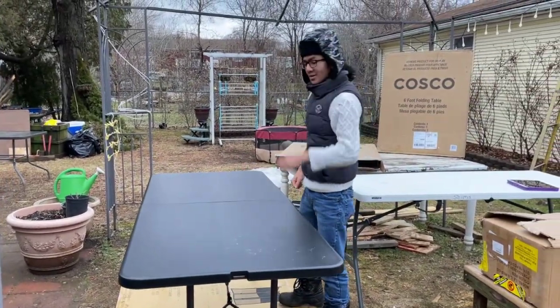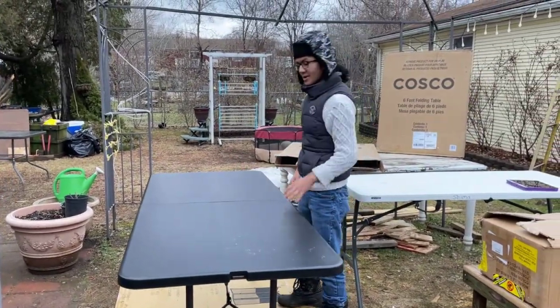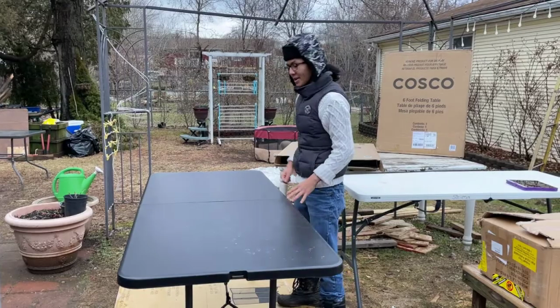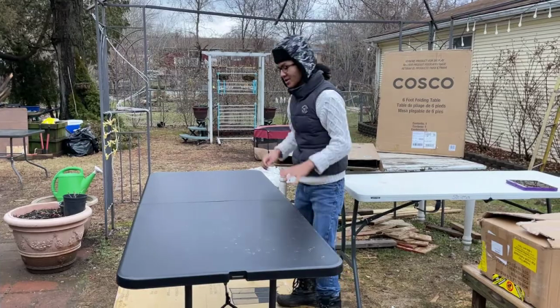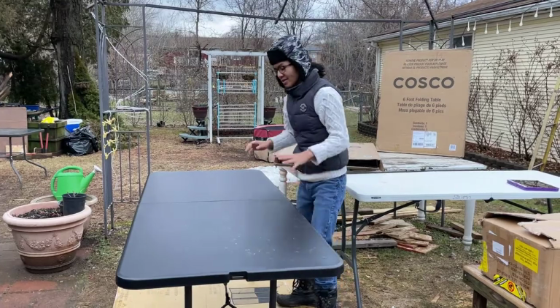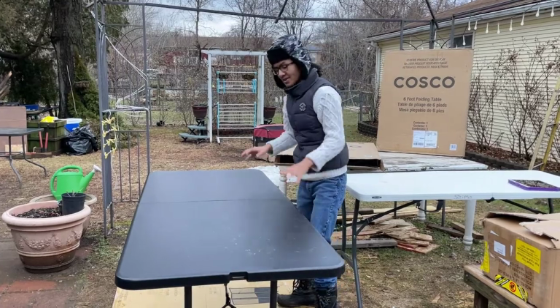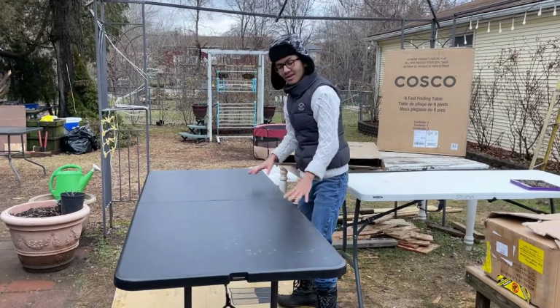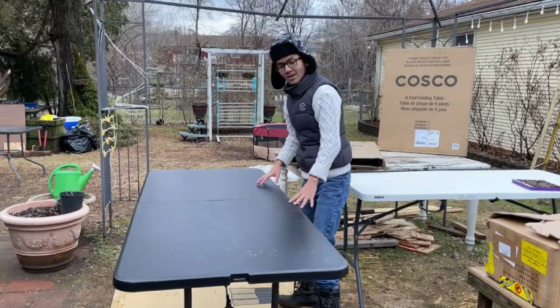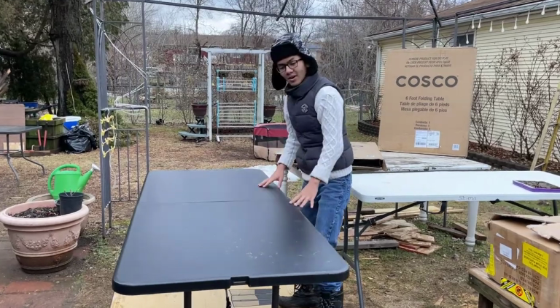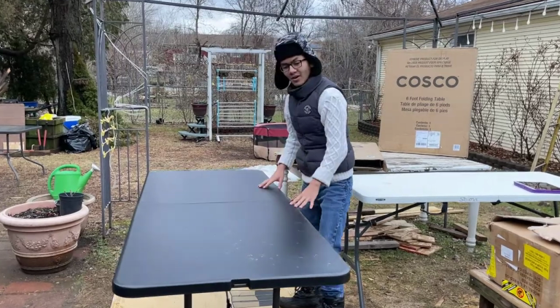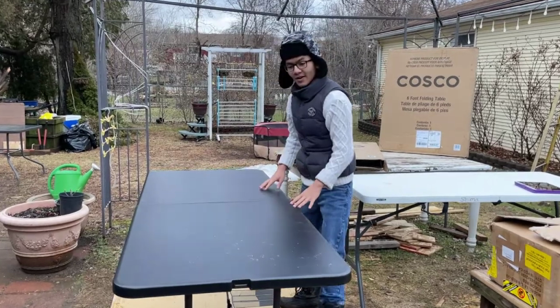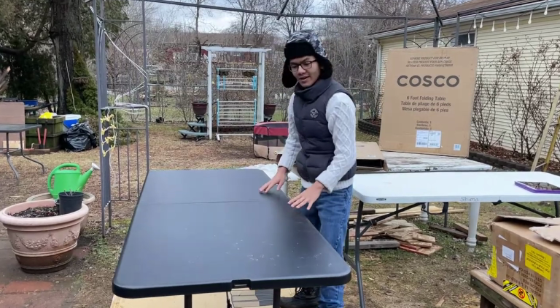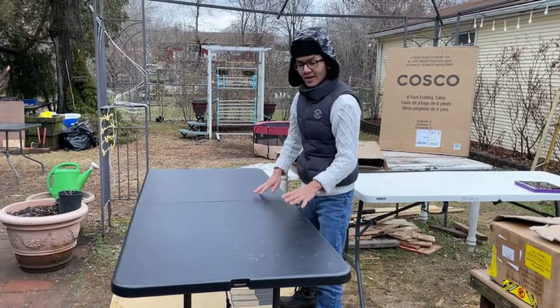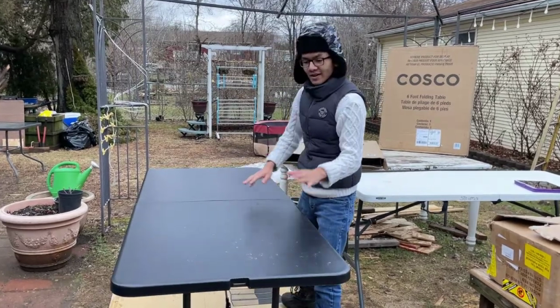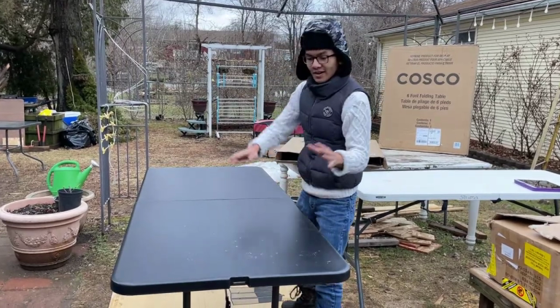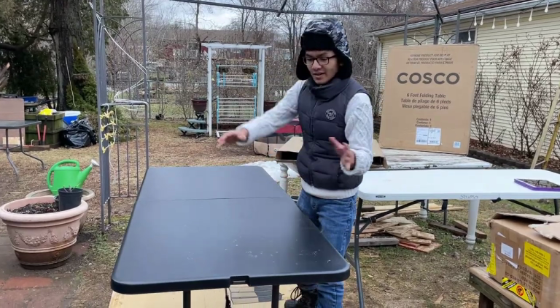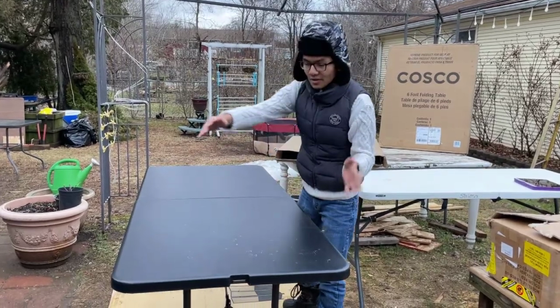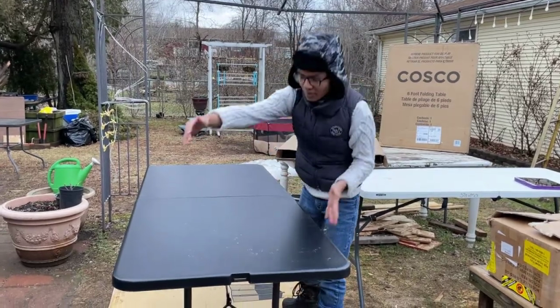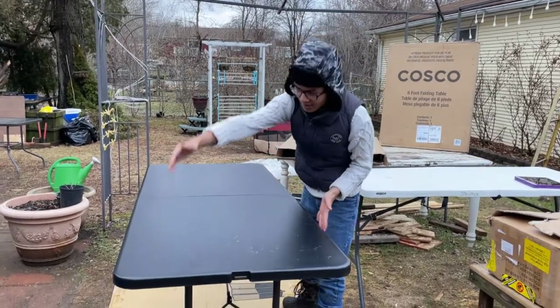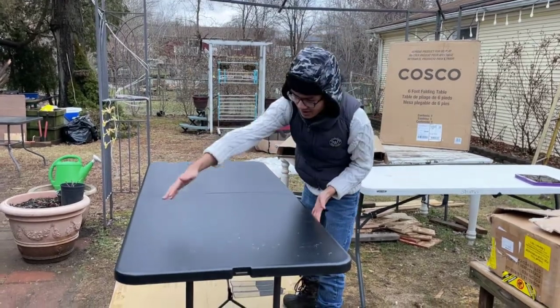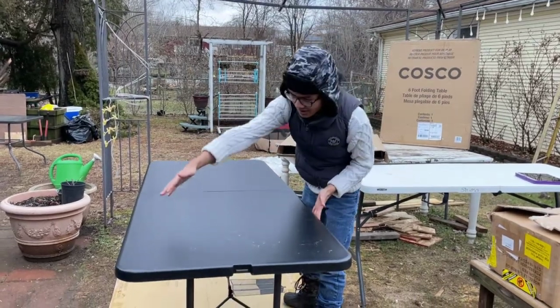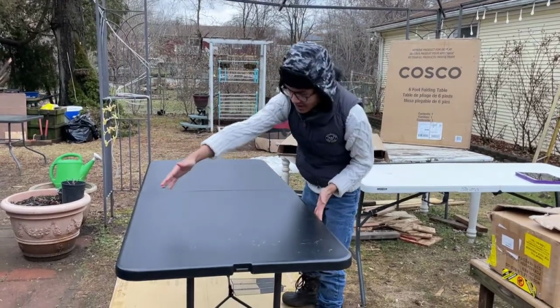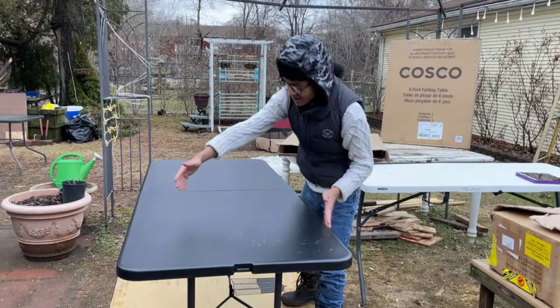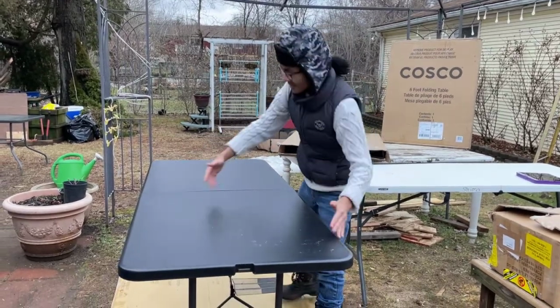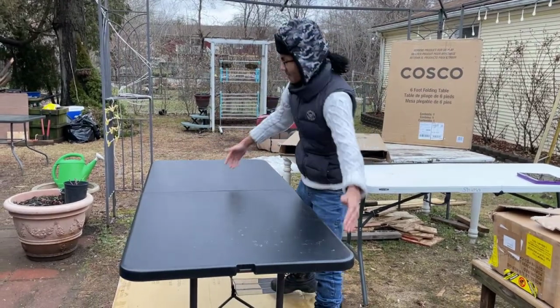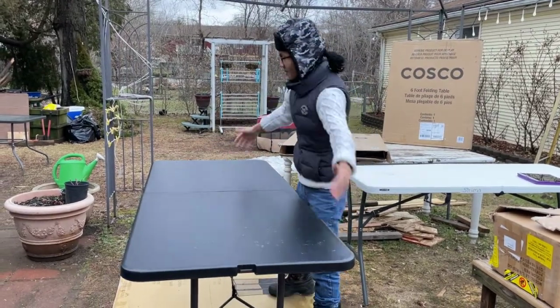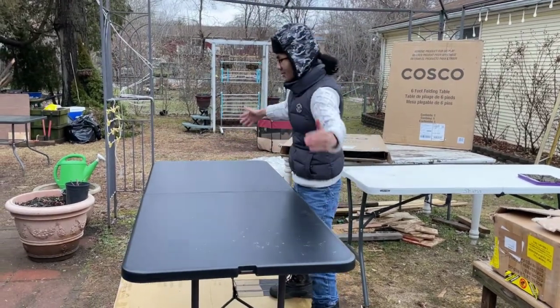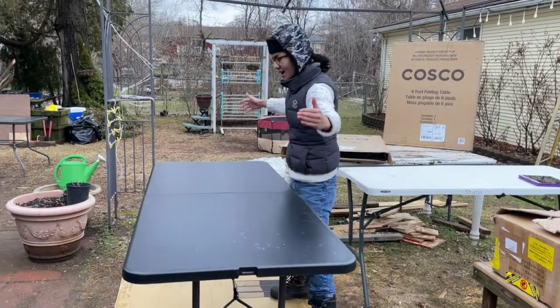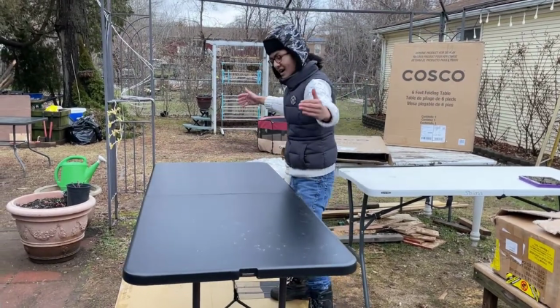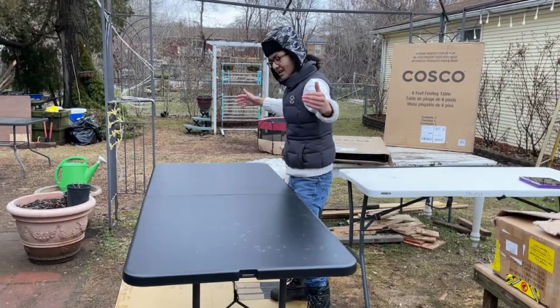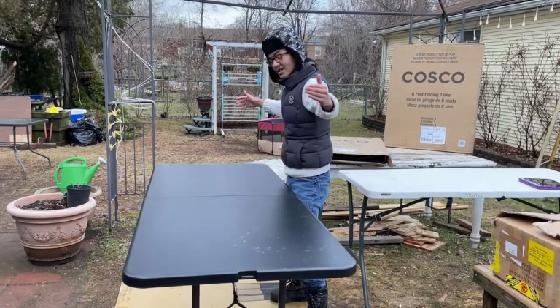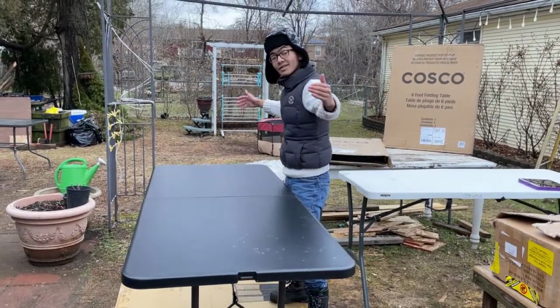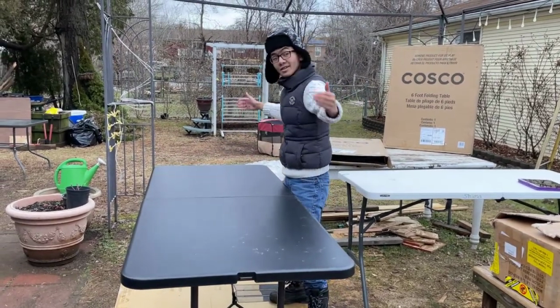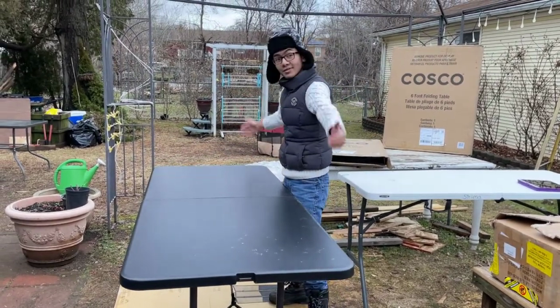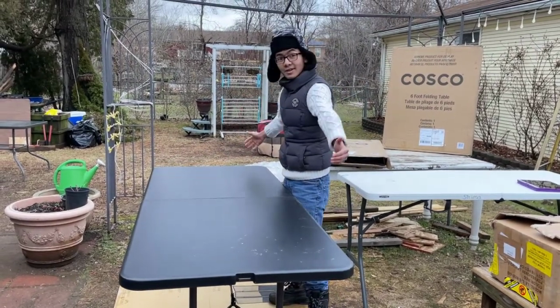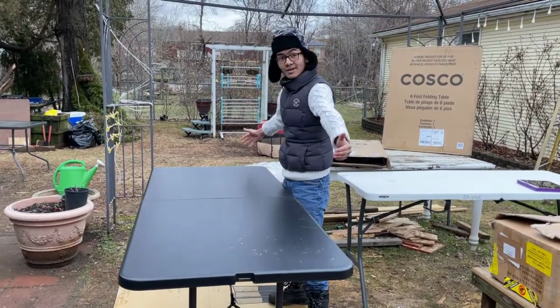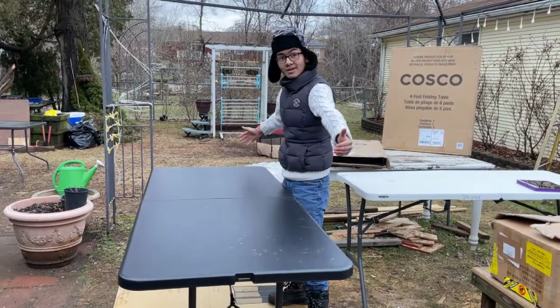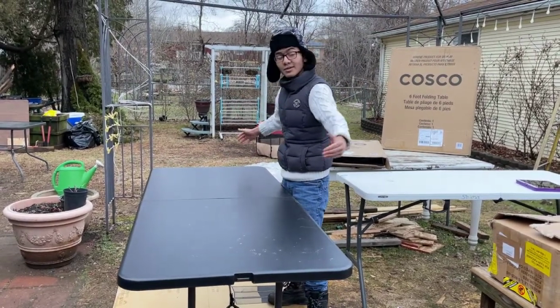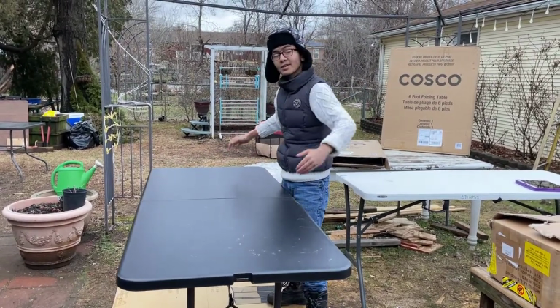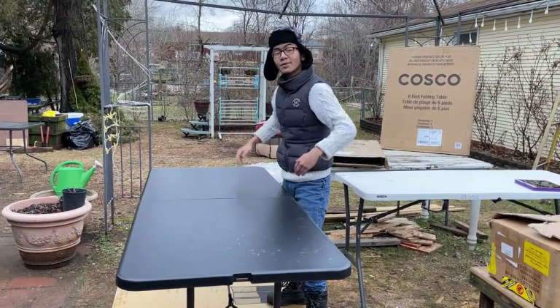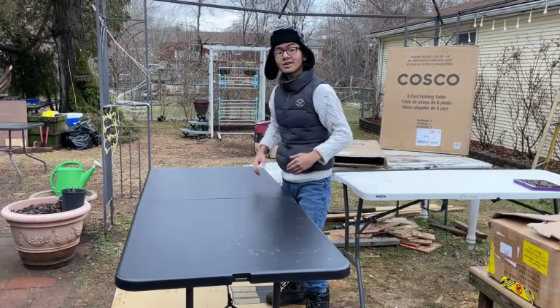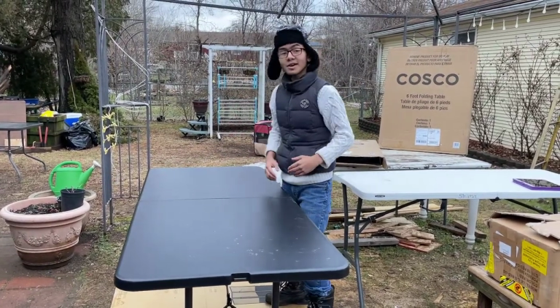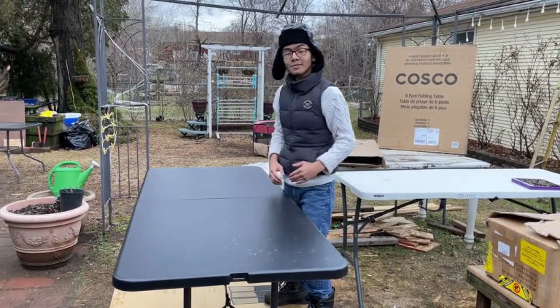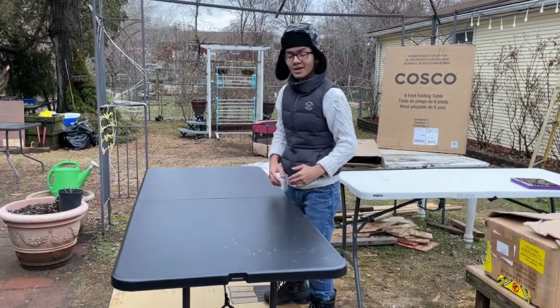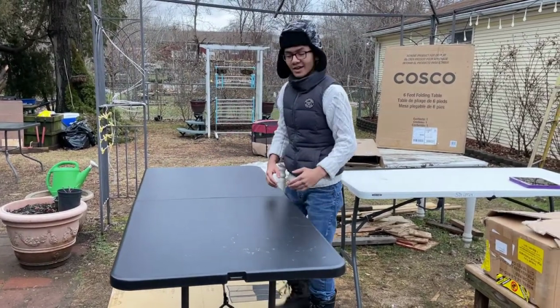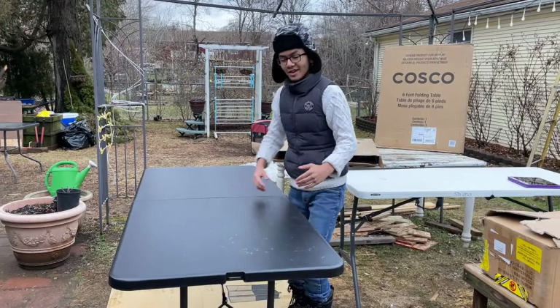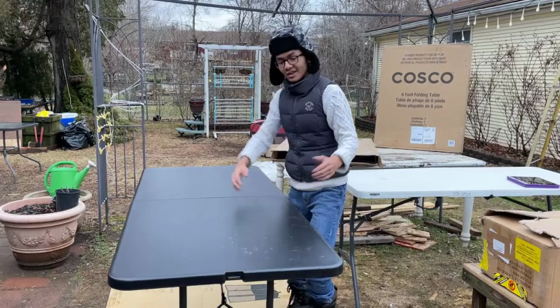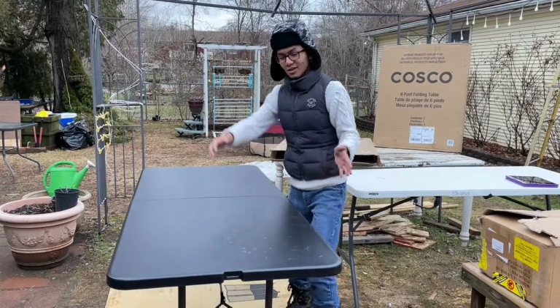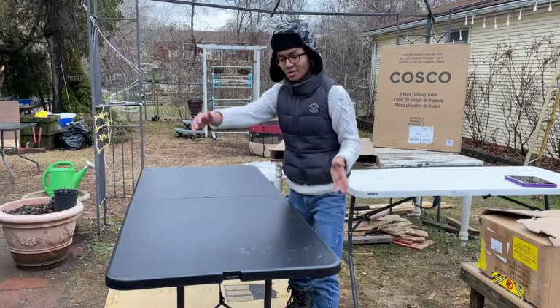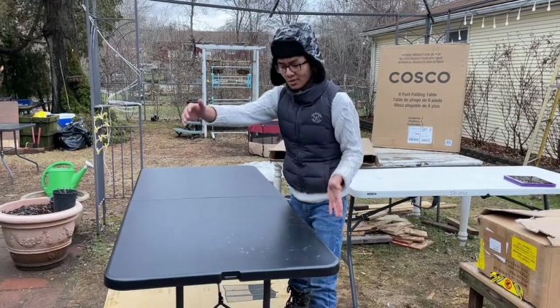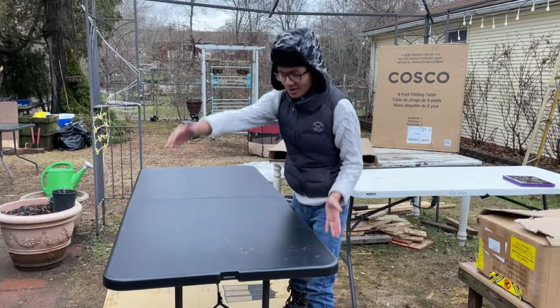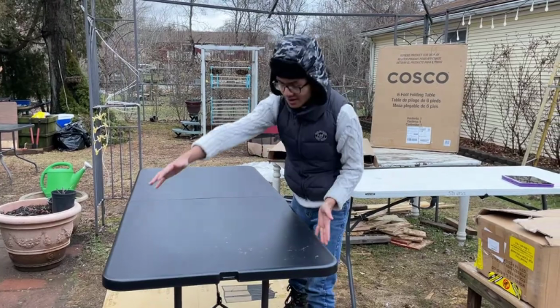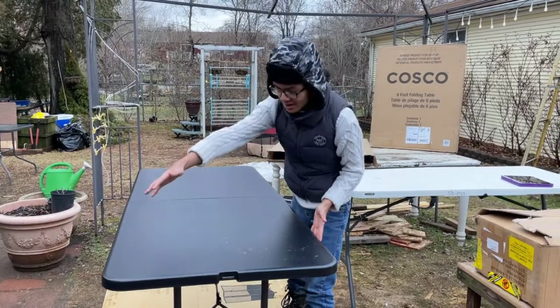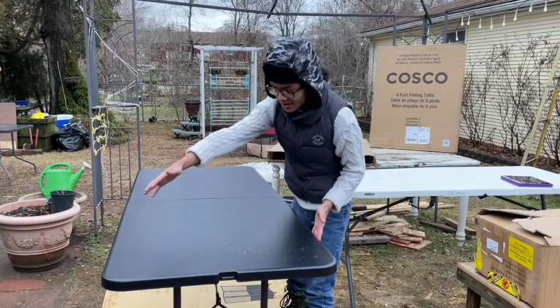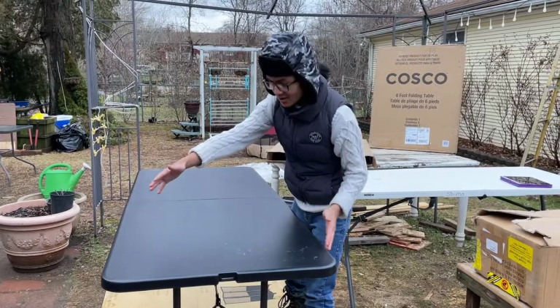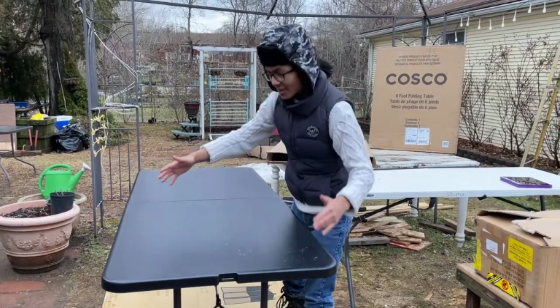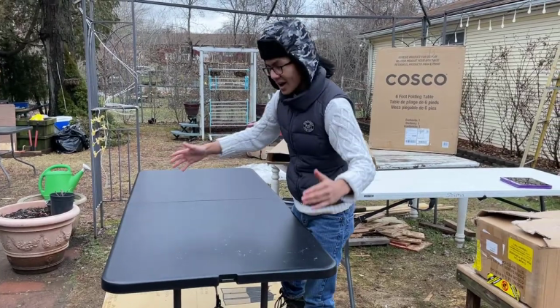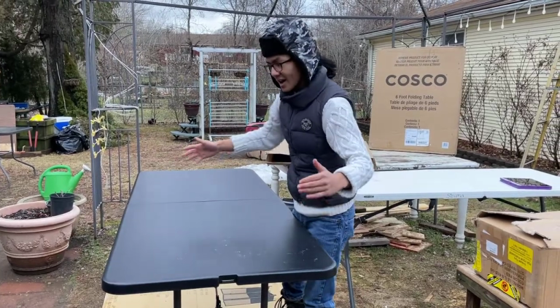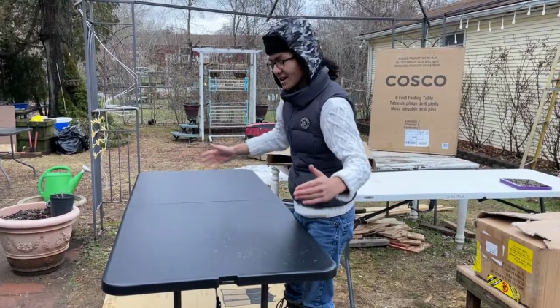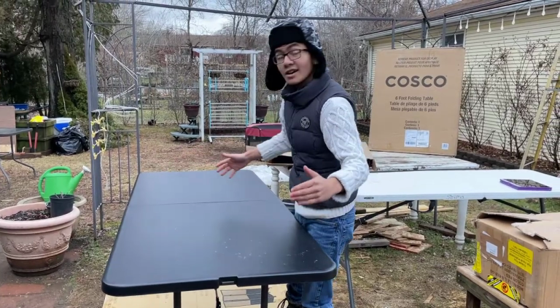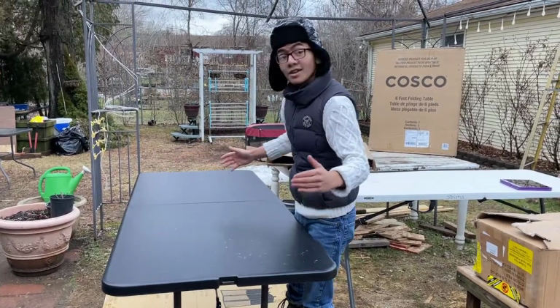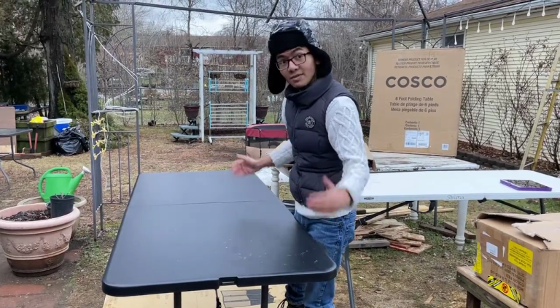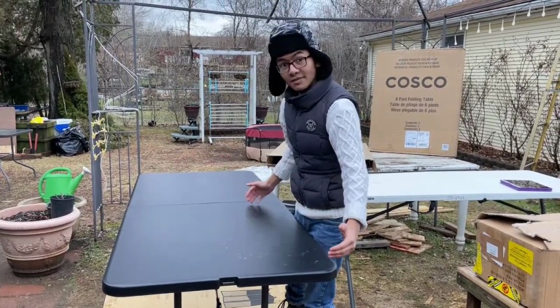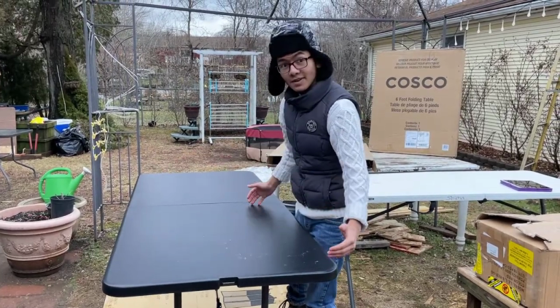The dimensions of this are 30 inches by 6 feet, so when it's folded up it's 30 inches by 3 feet.